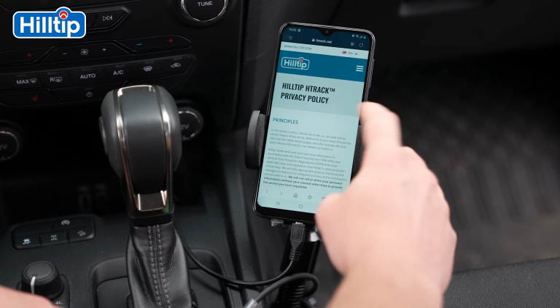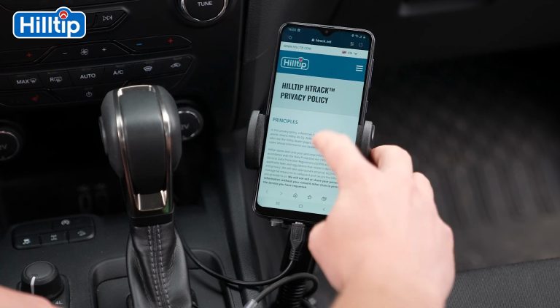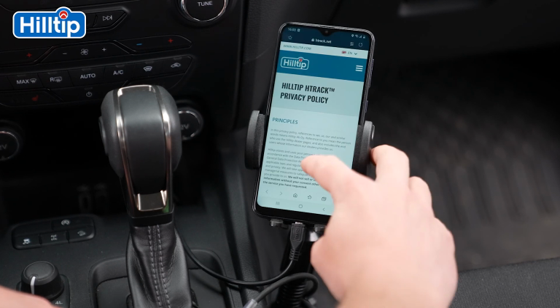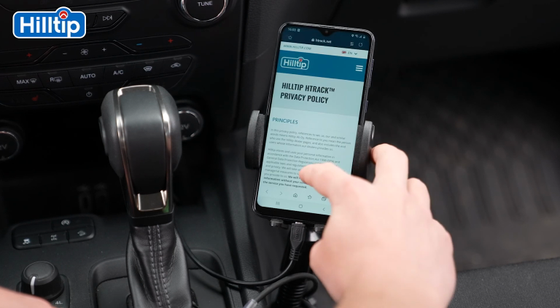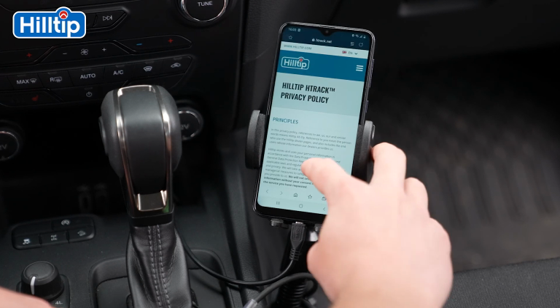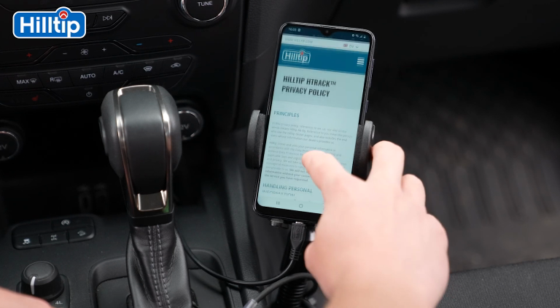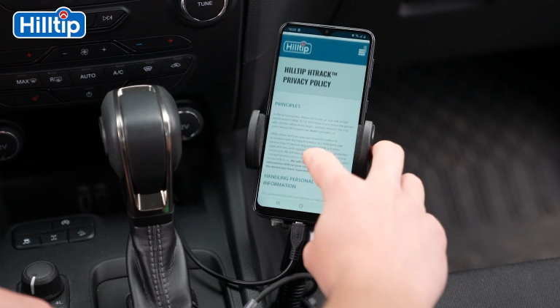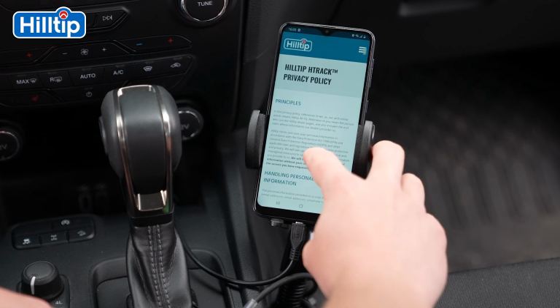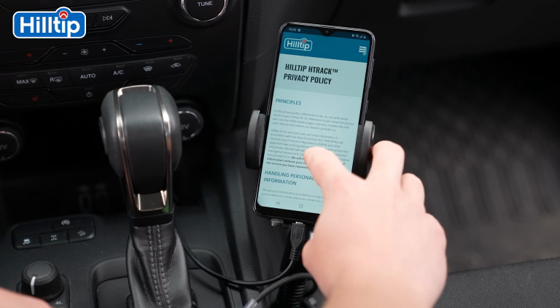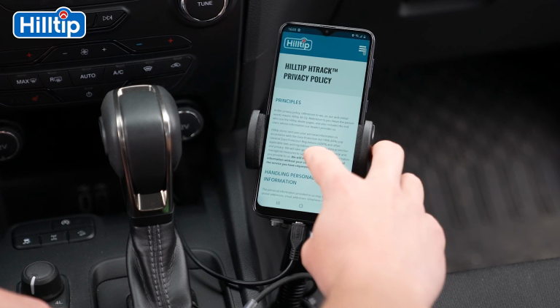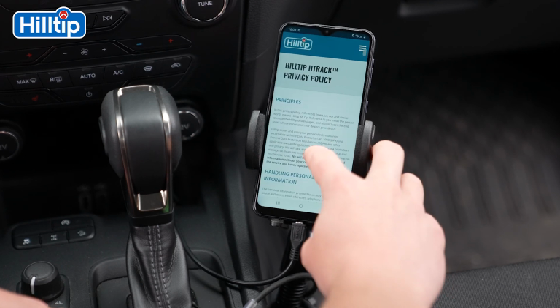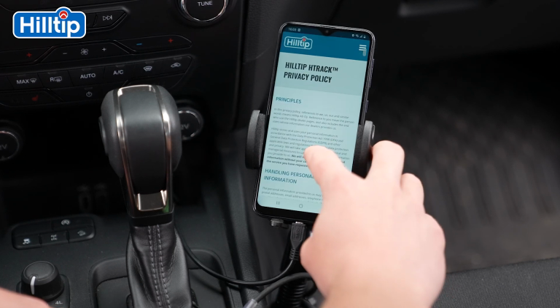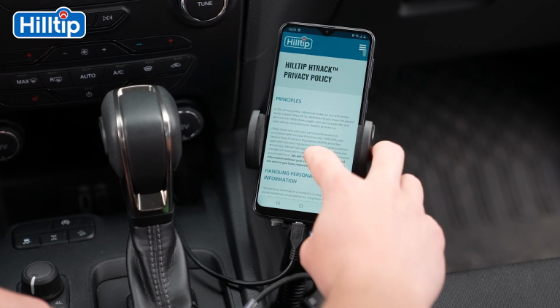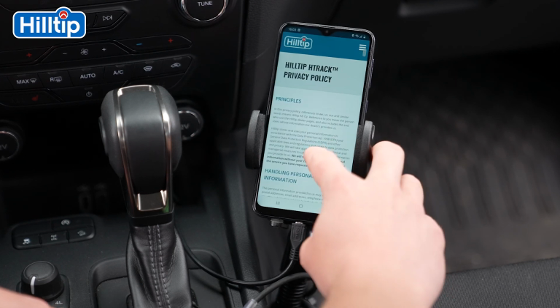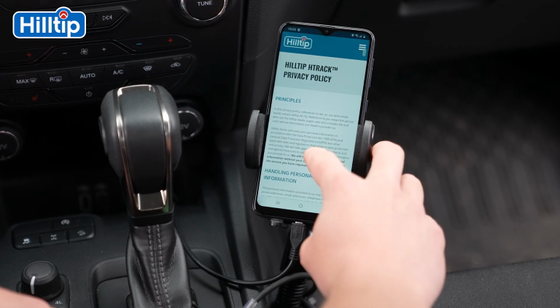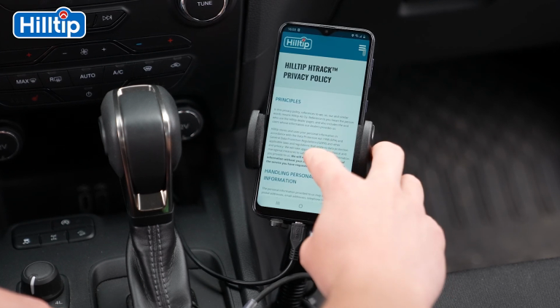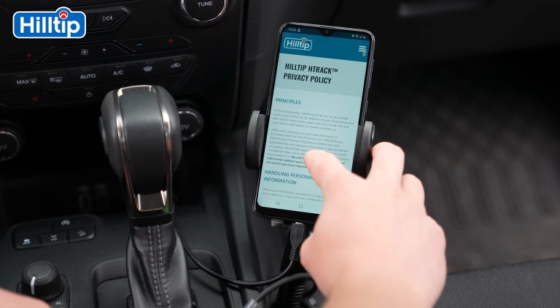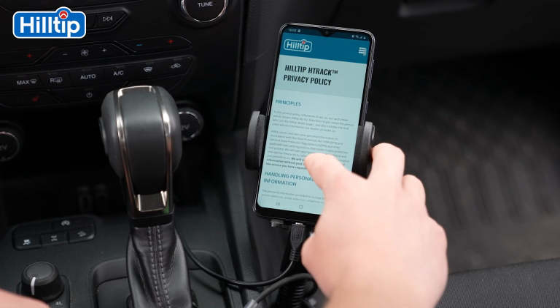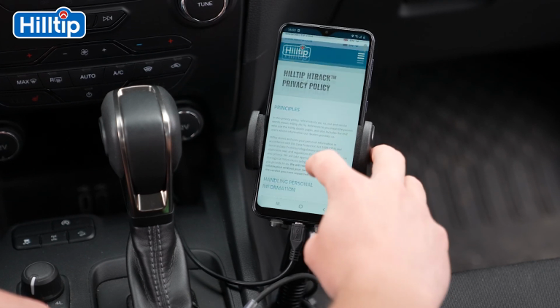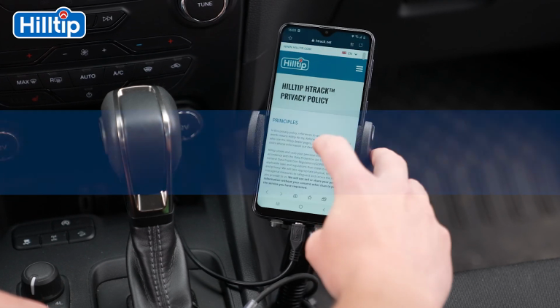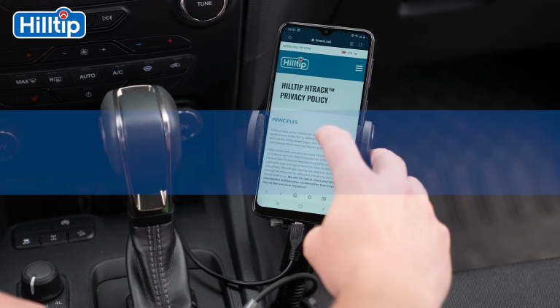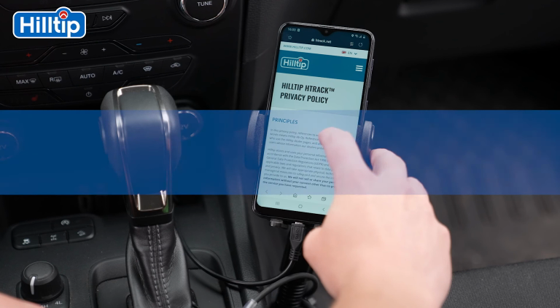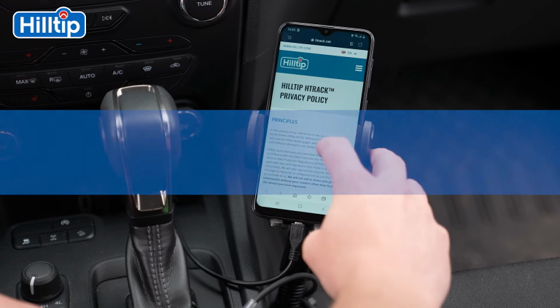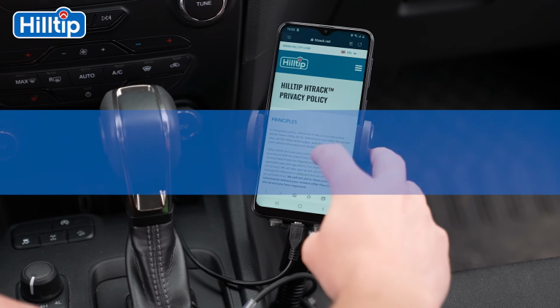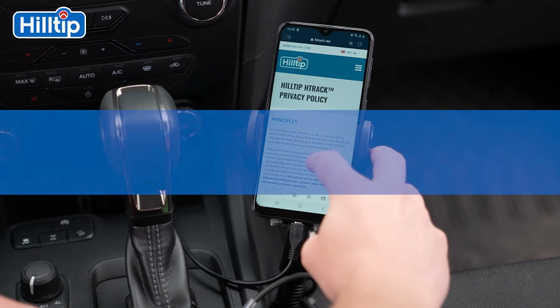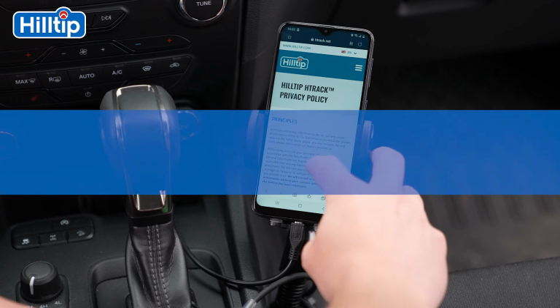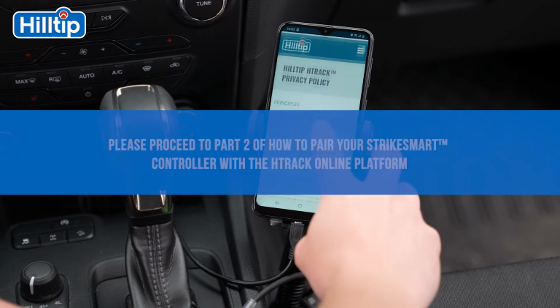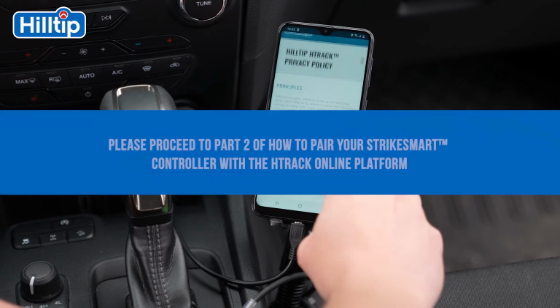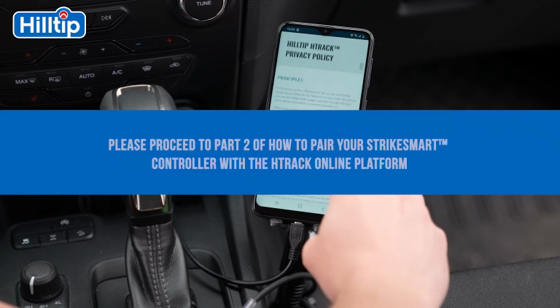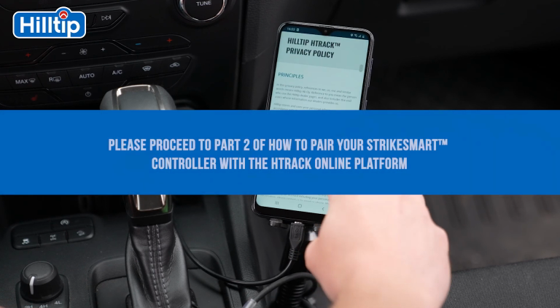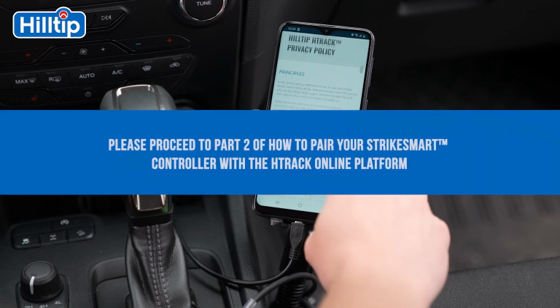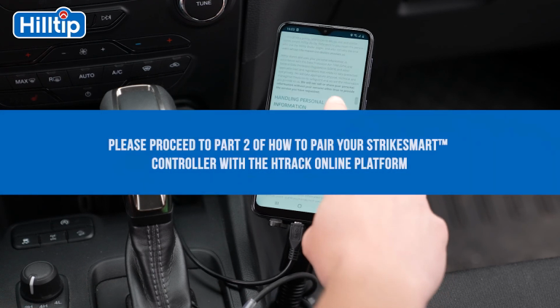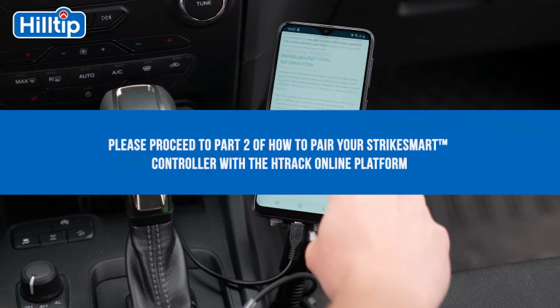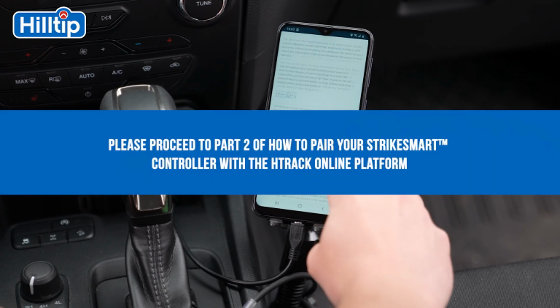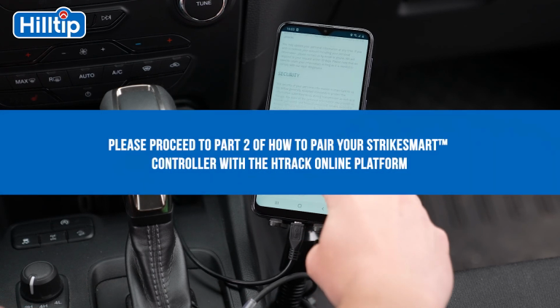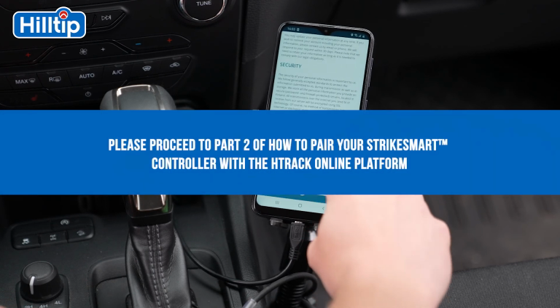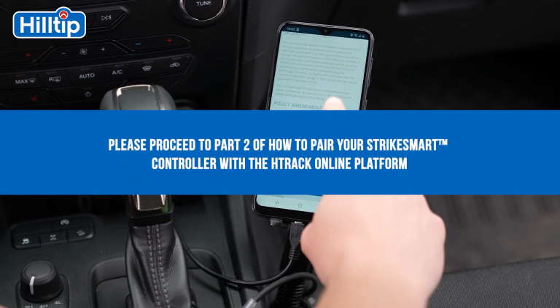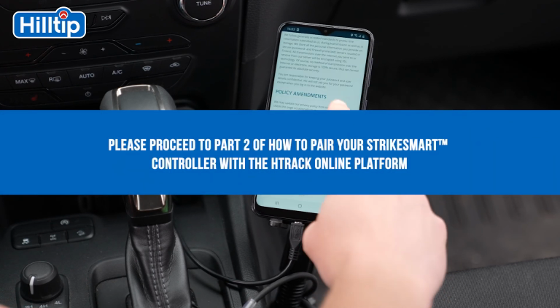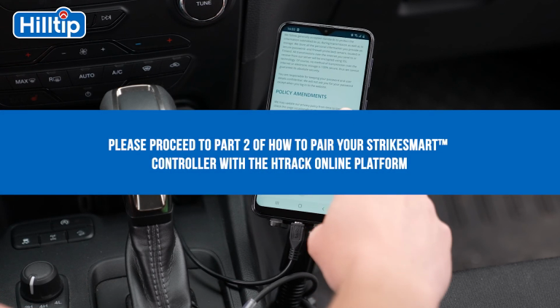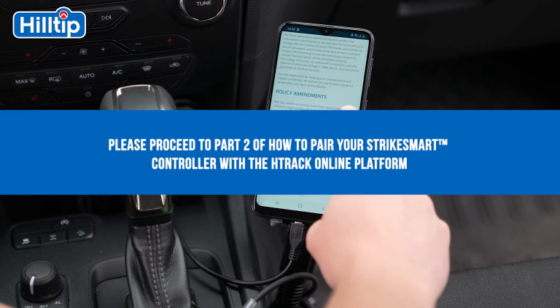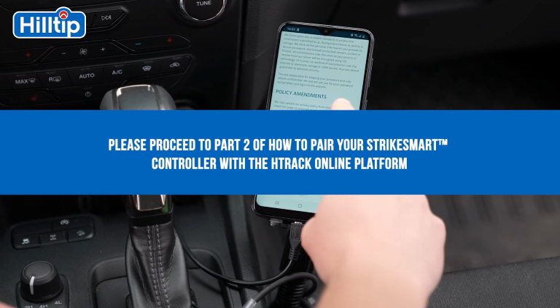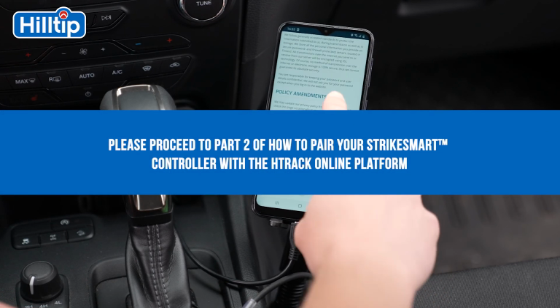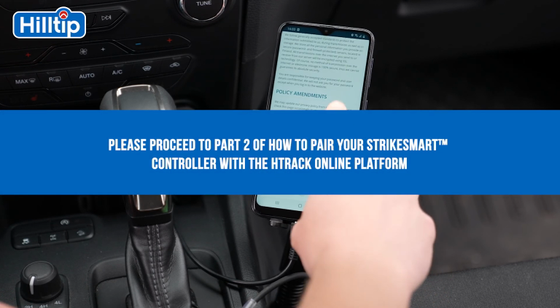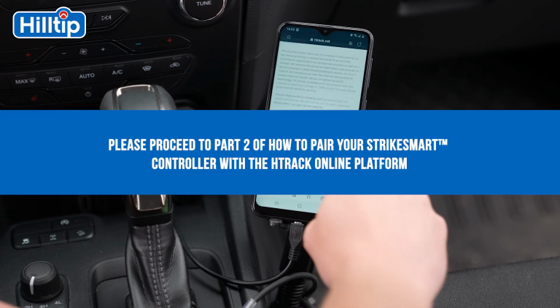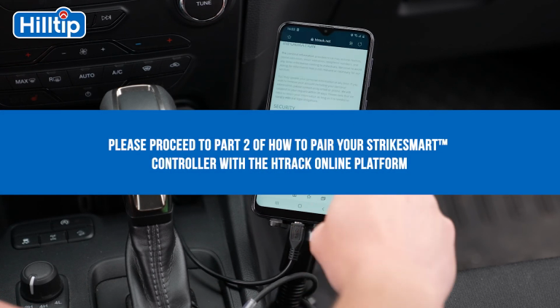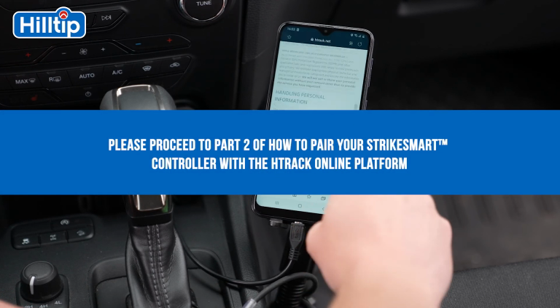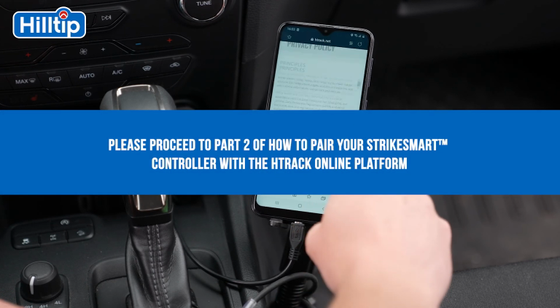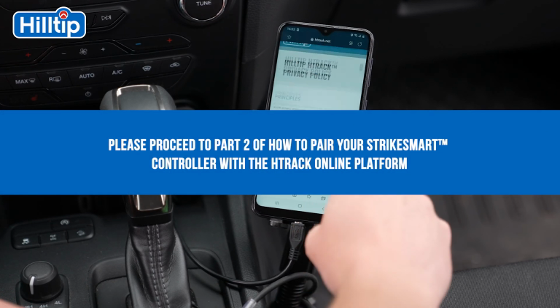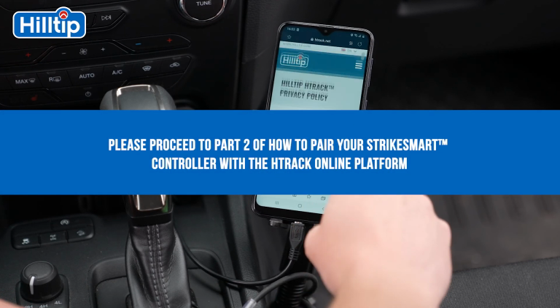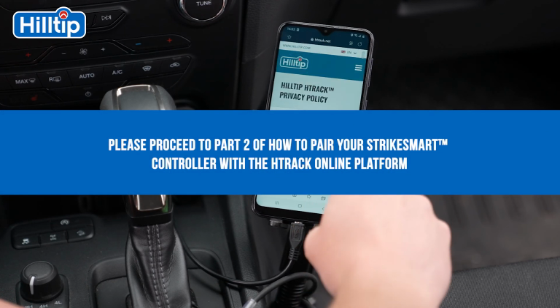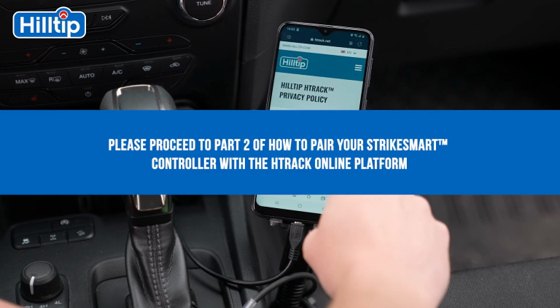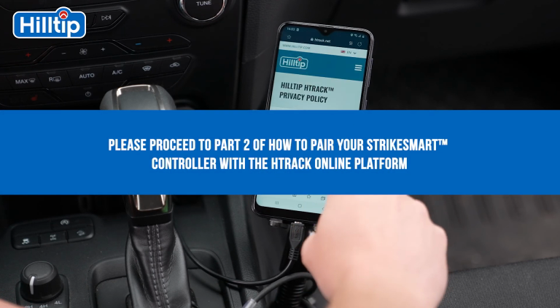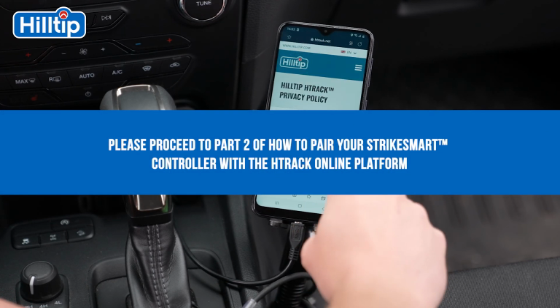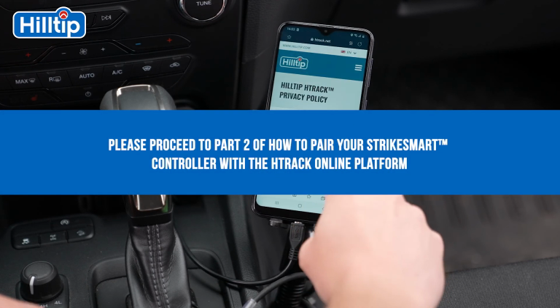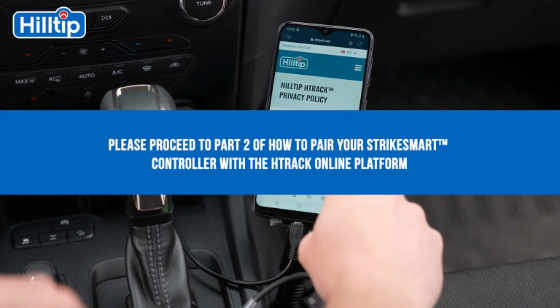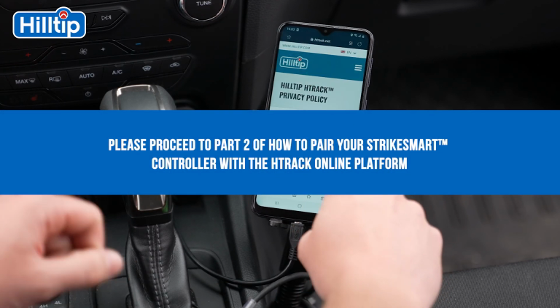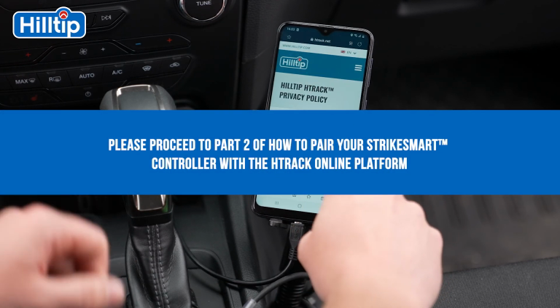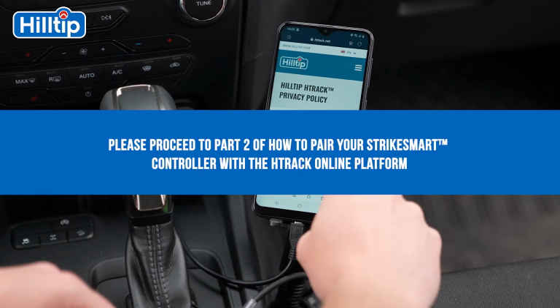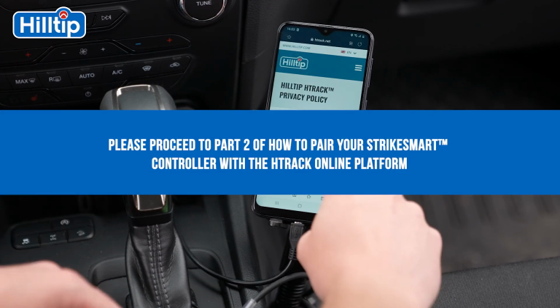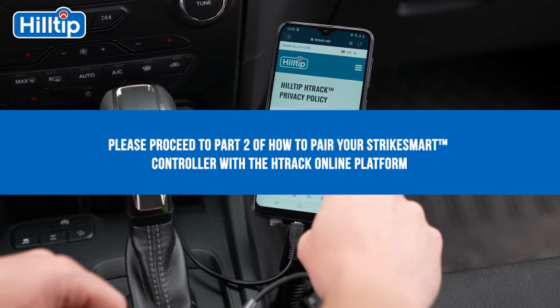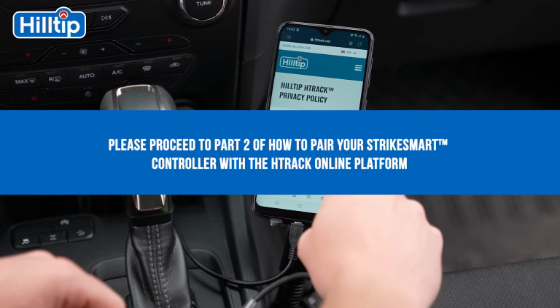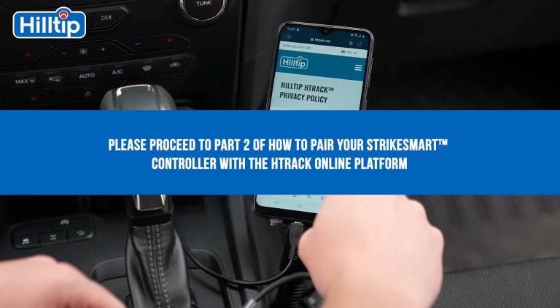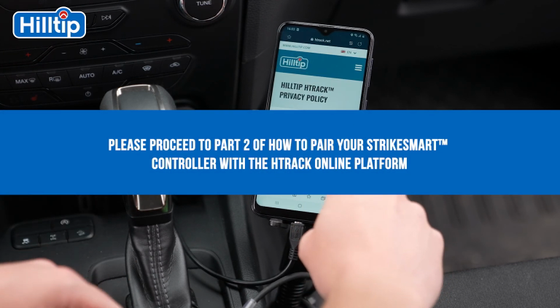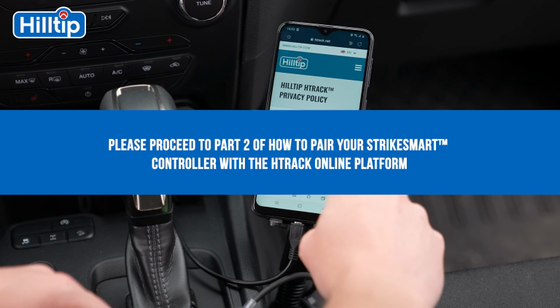The last step is to enter the H-Track online platform on our homepage to complete your H-Track subscription.